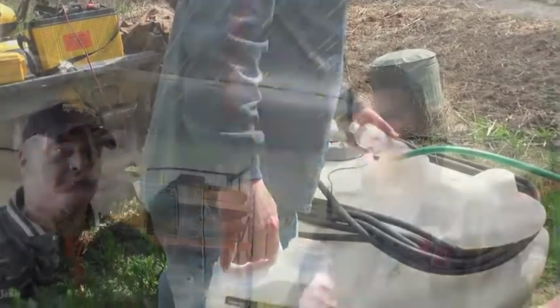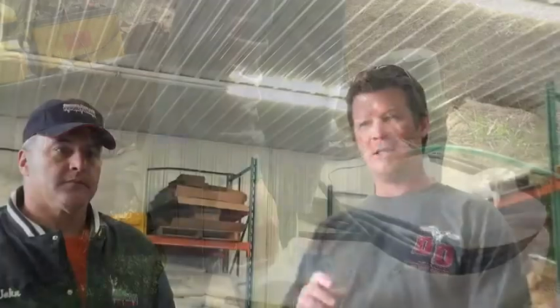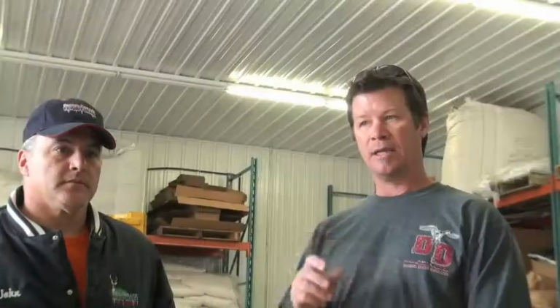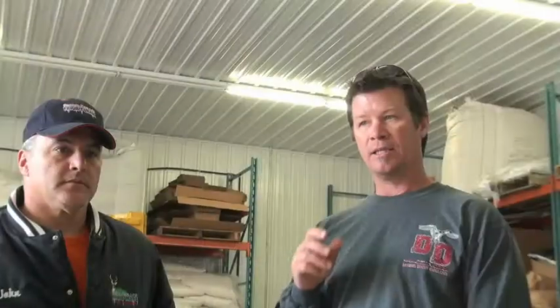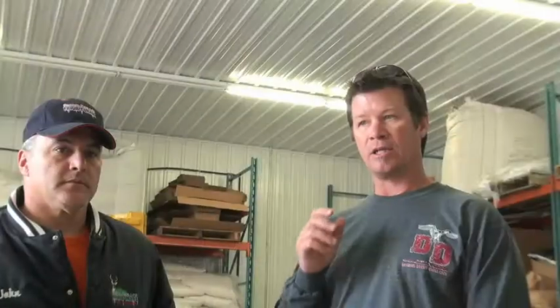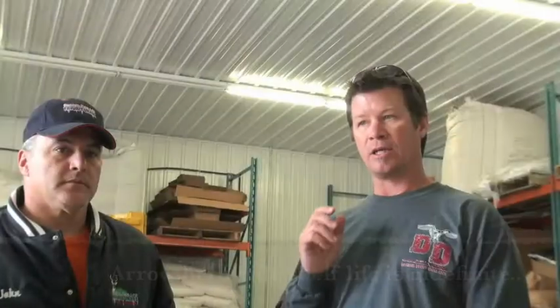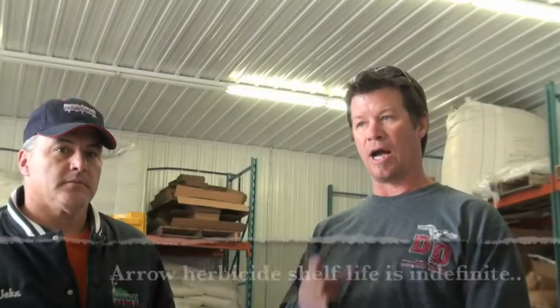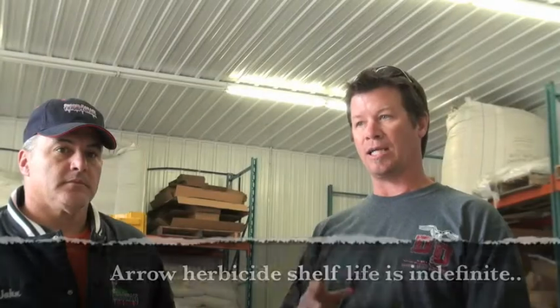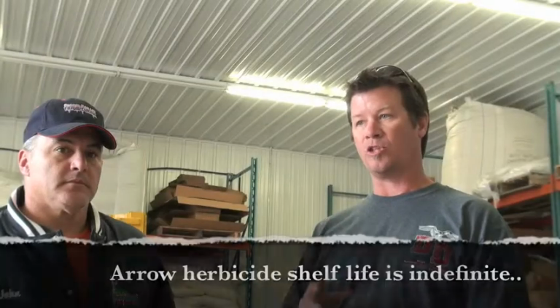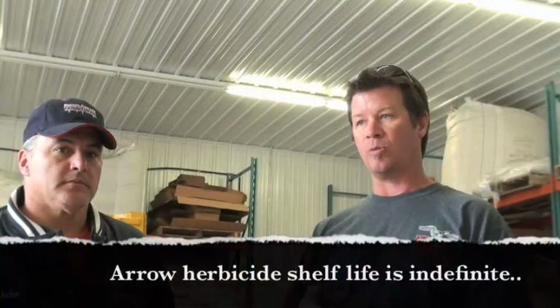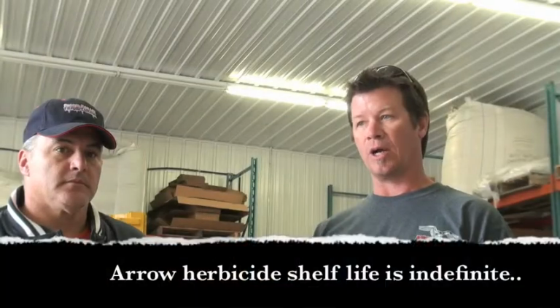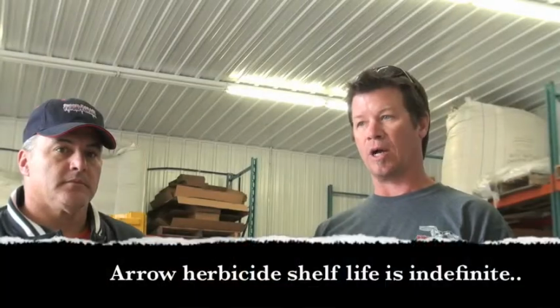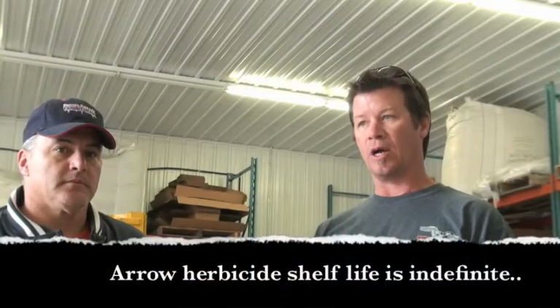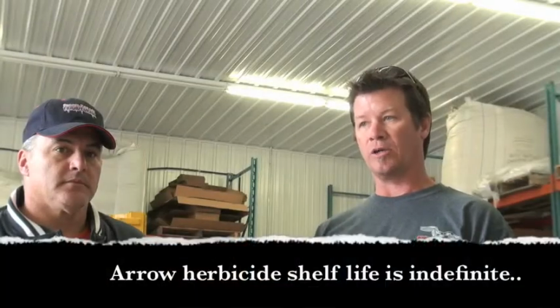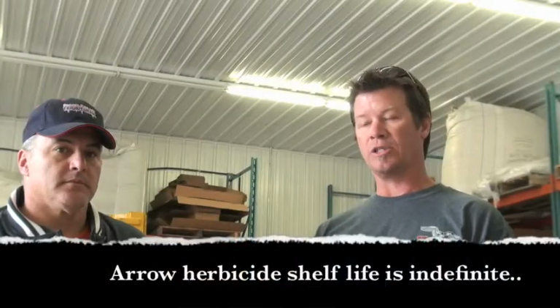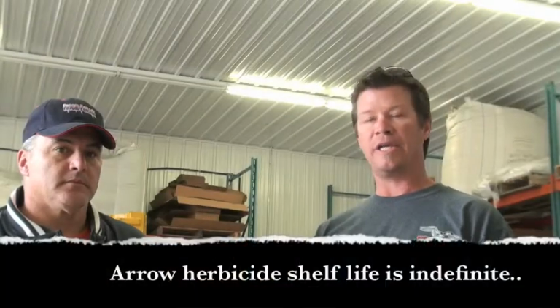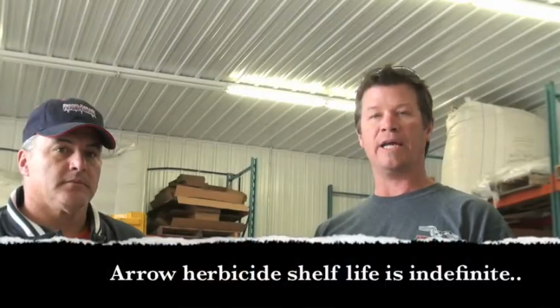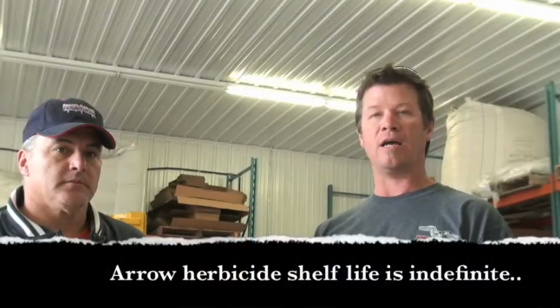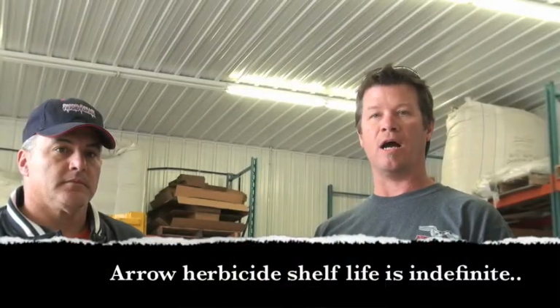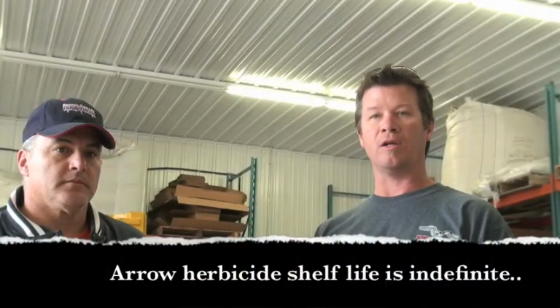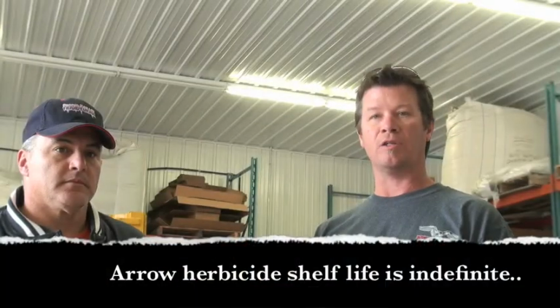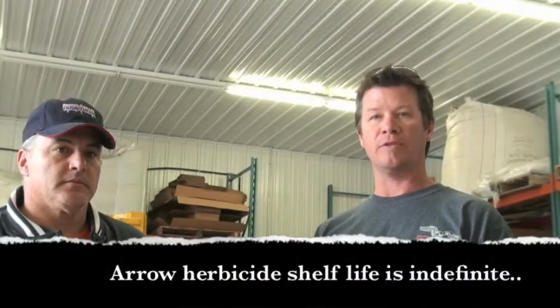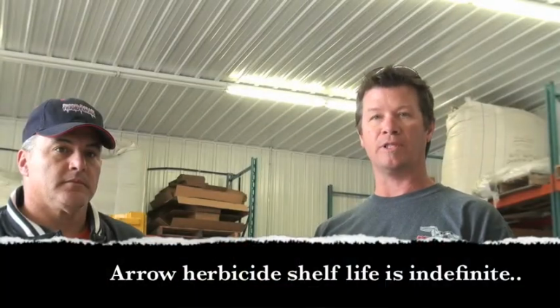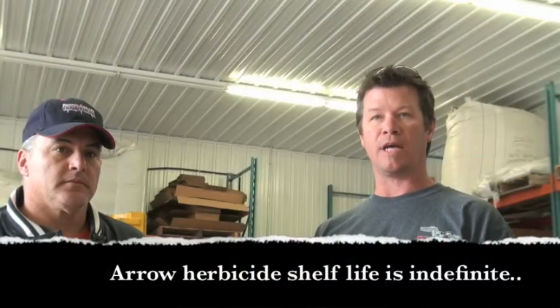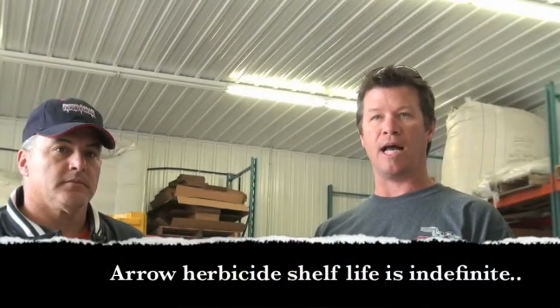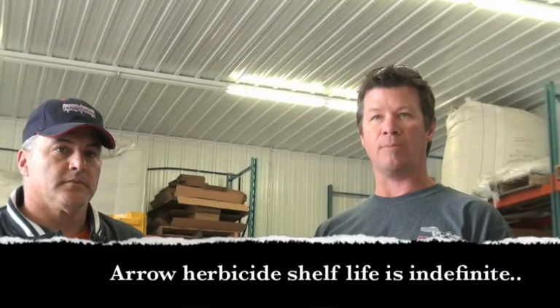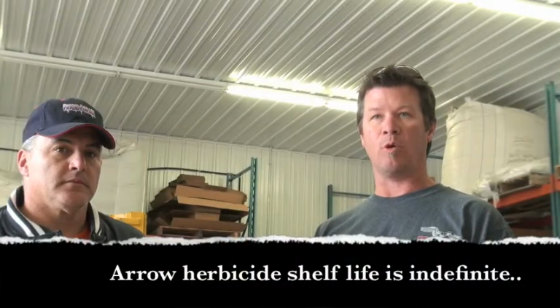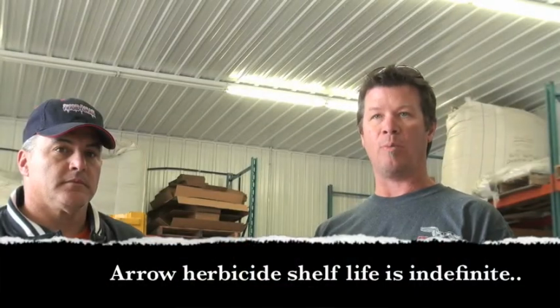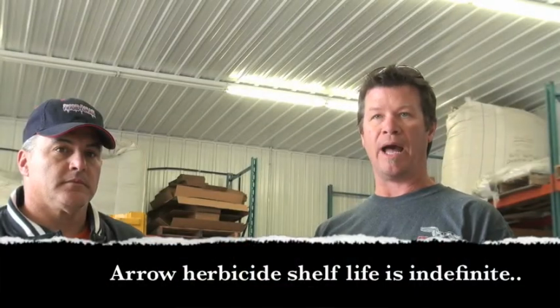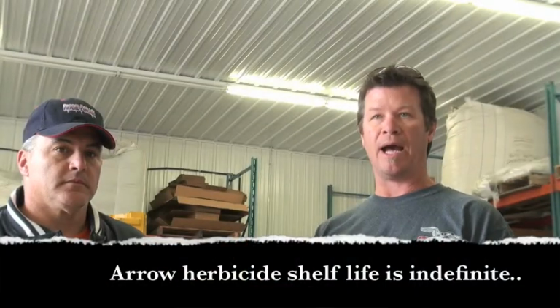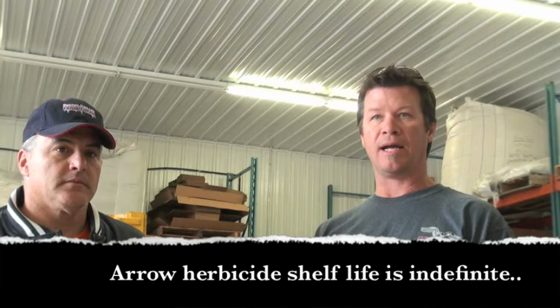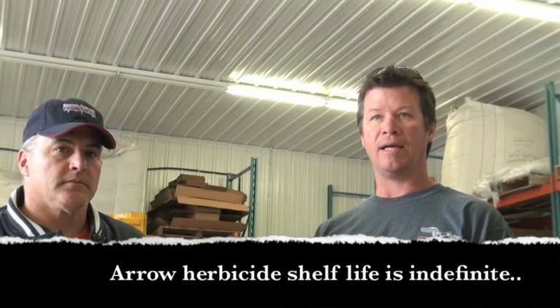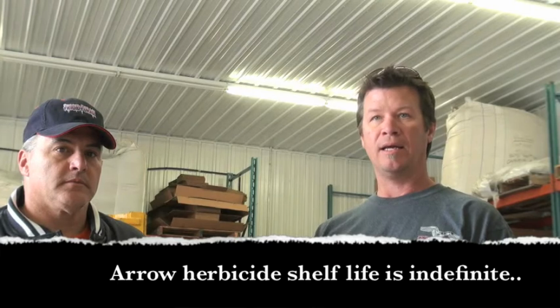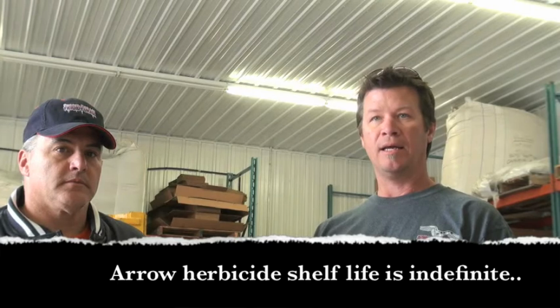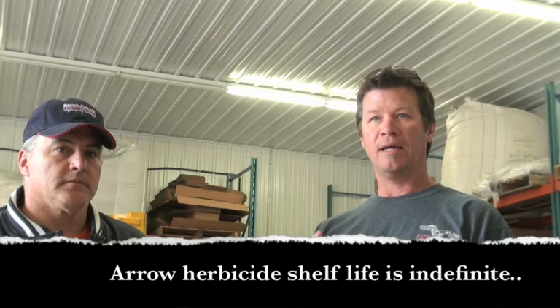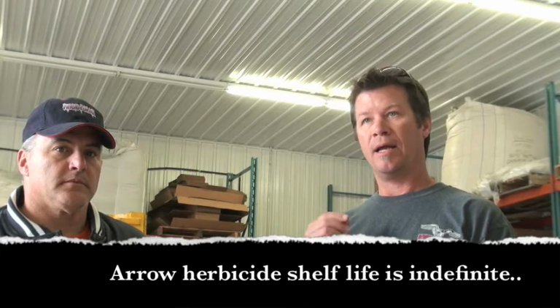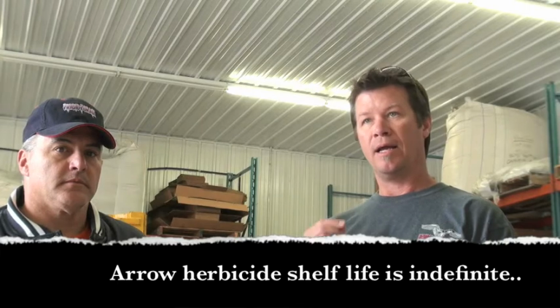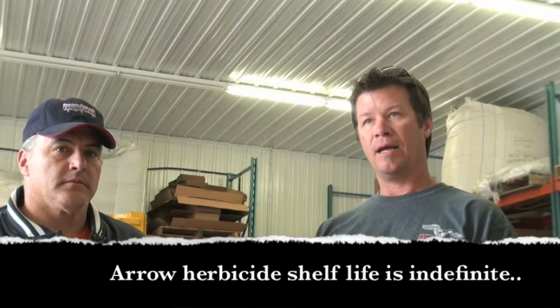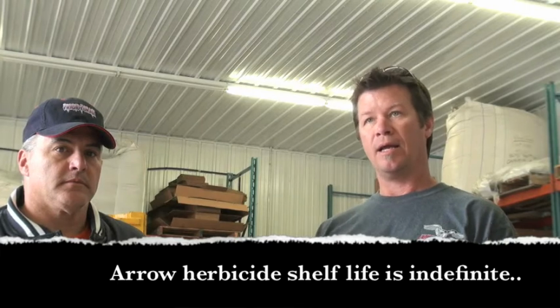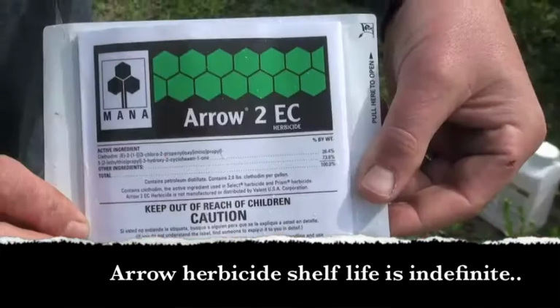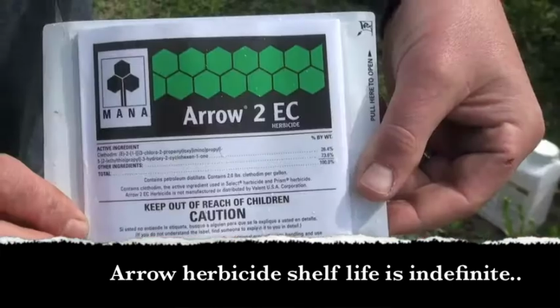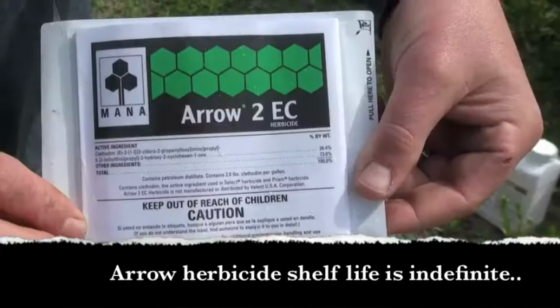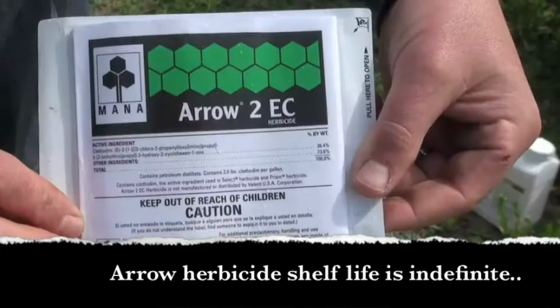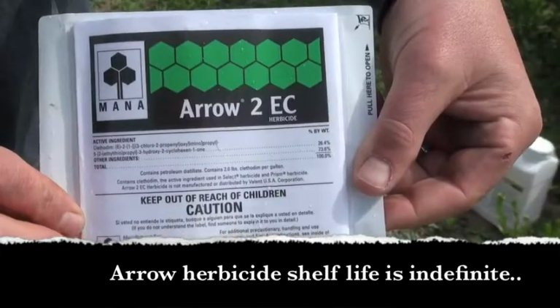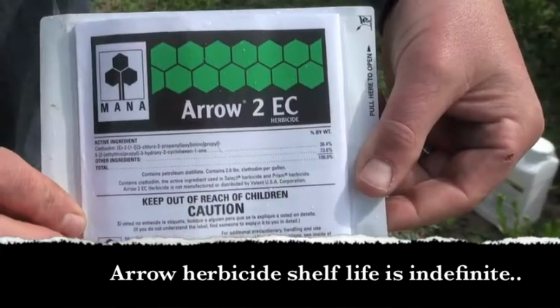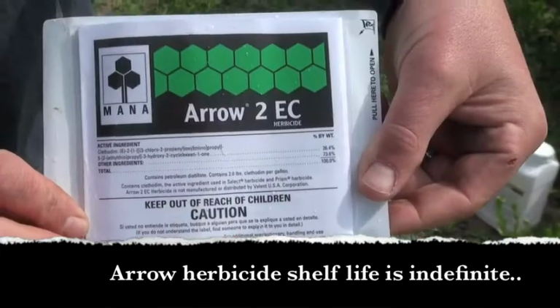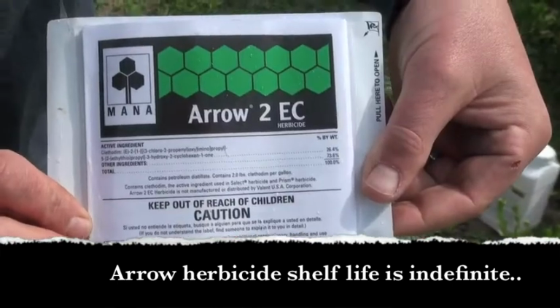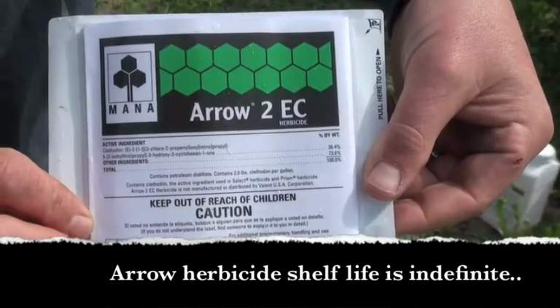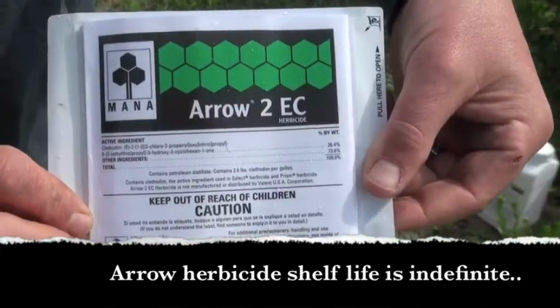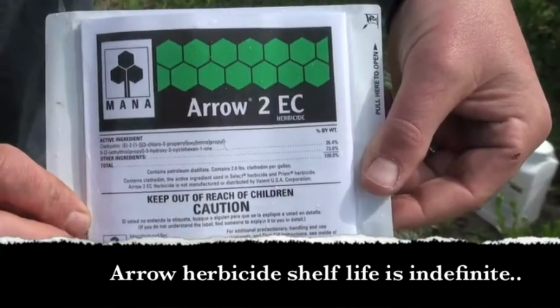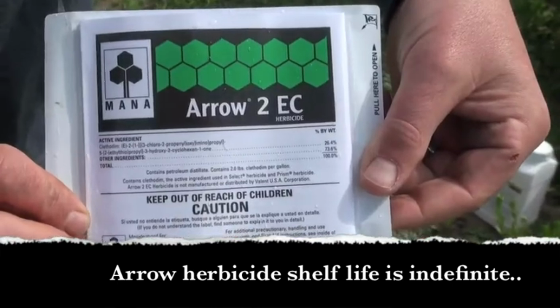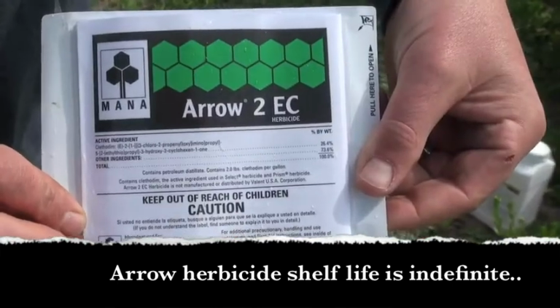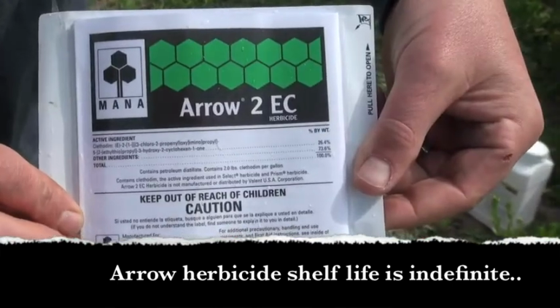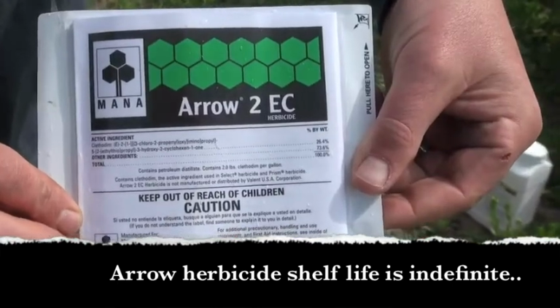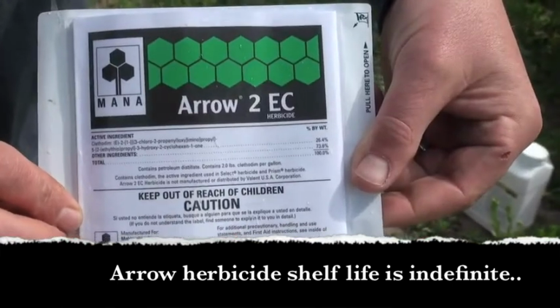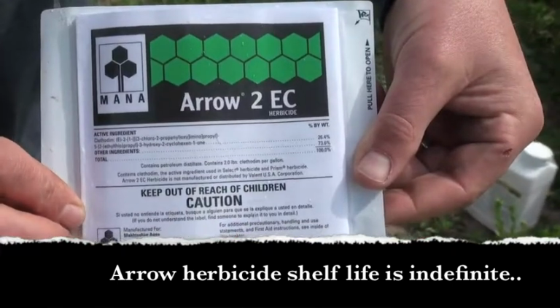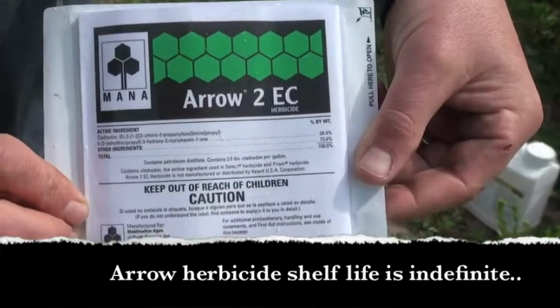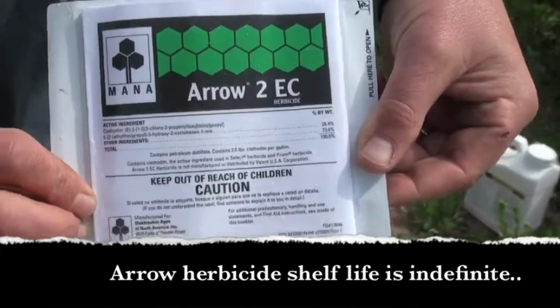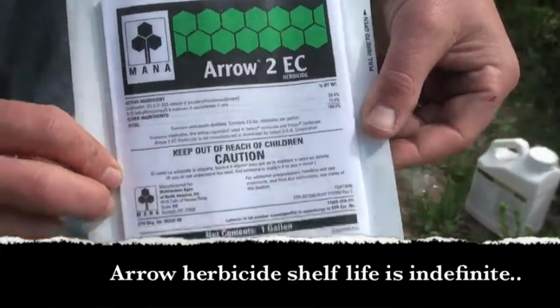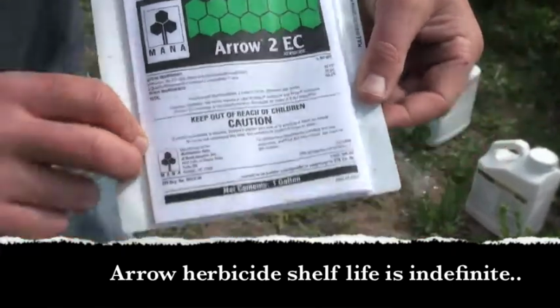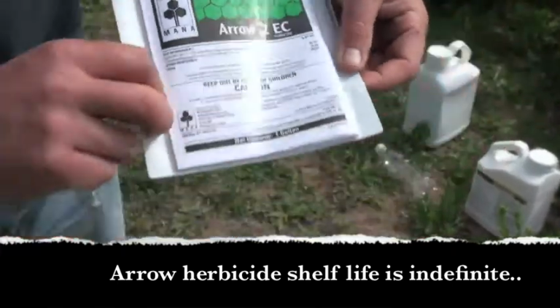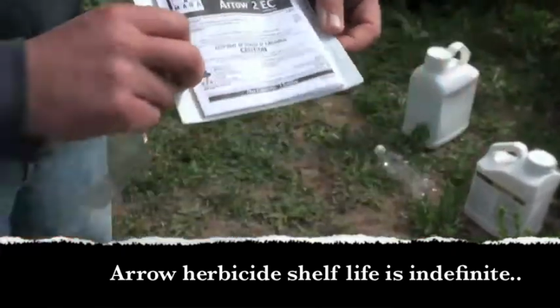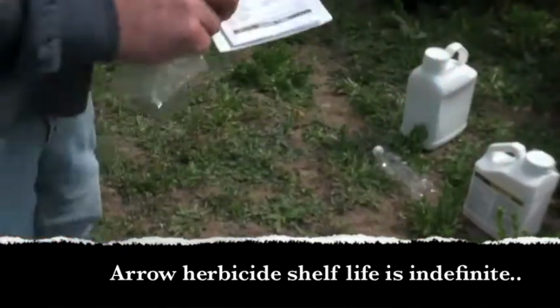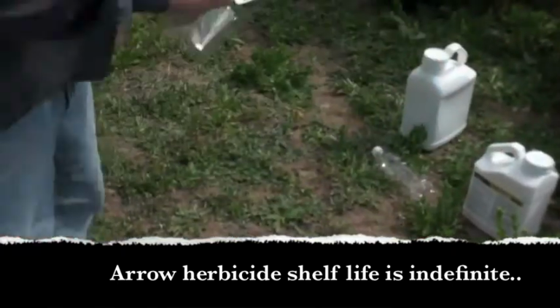It's going to cost you about $110 for this combo pack, and it's good for eight acres of perennials.